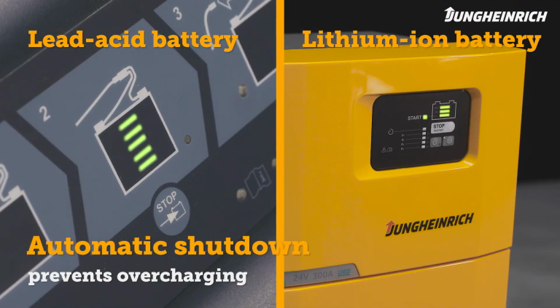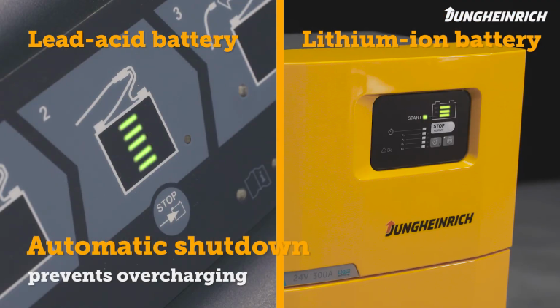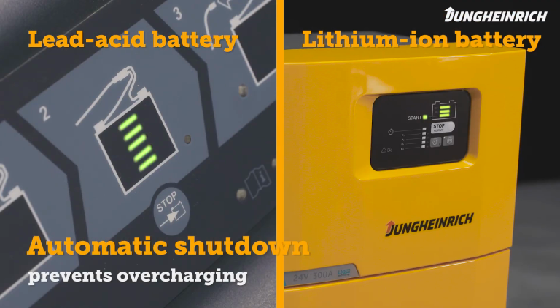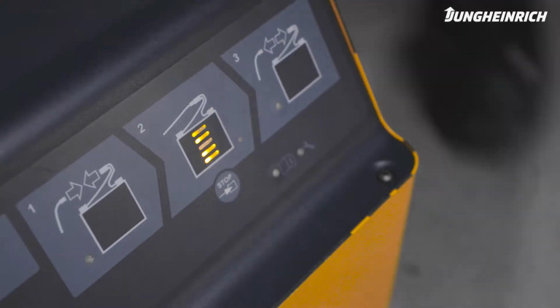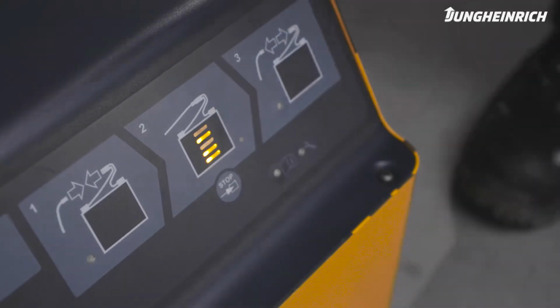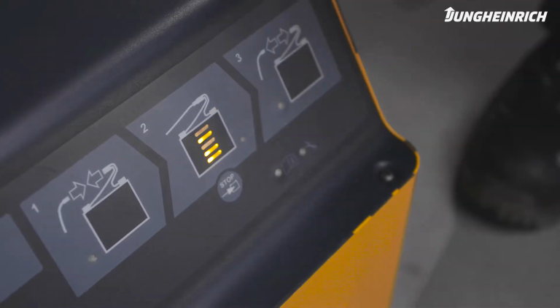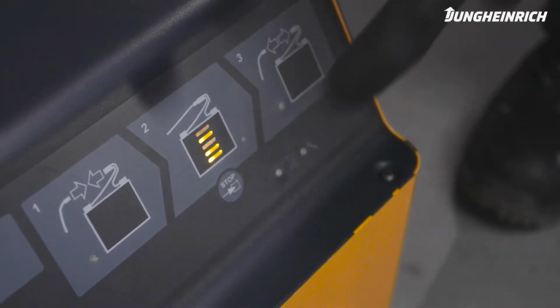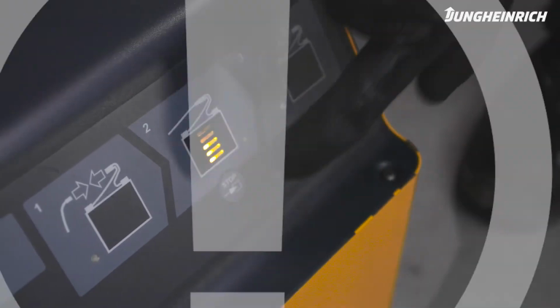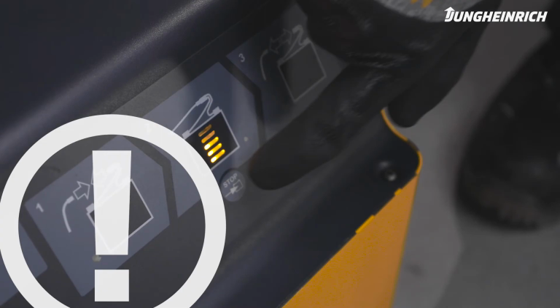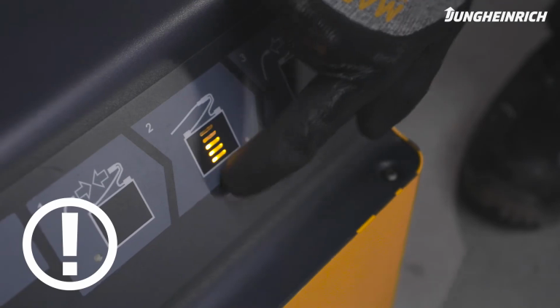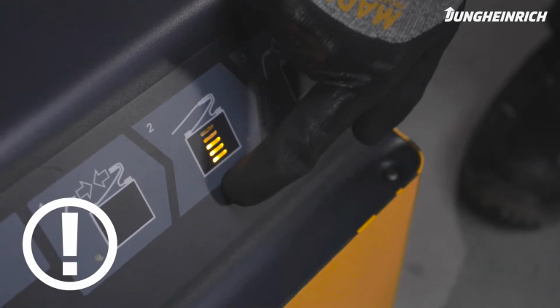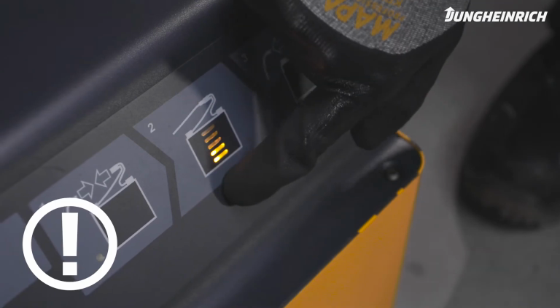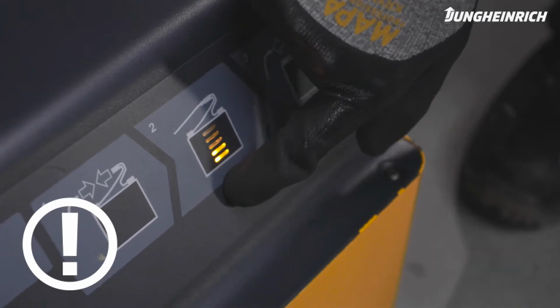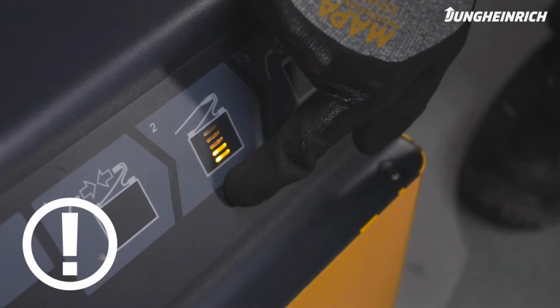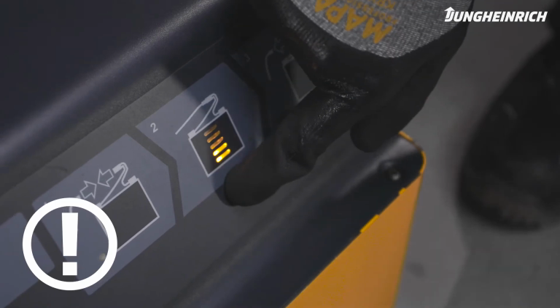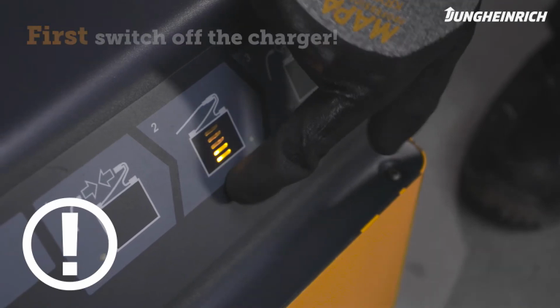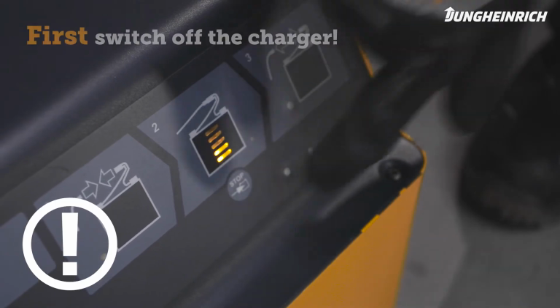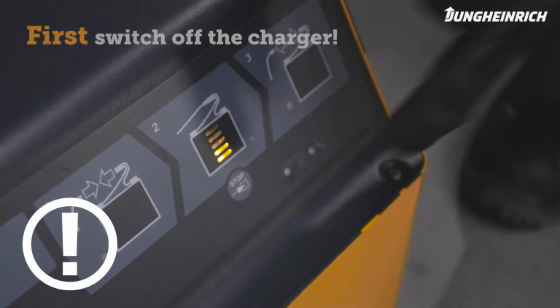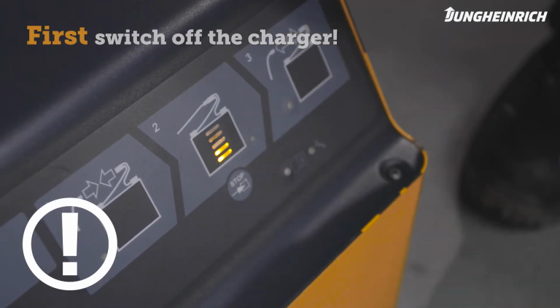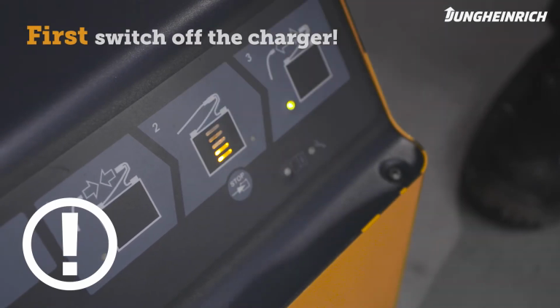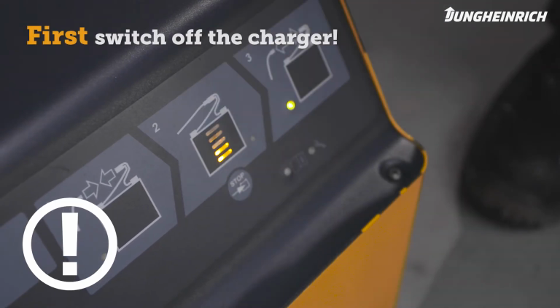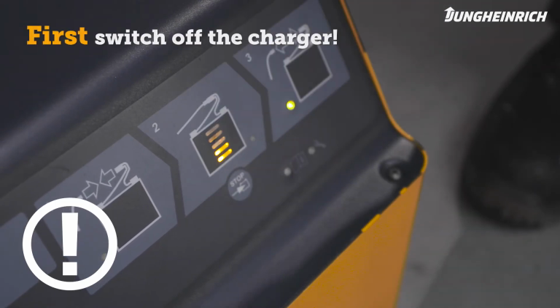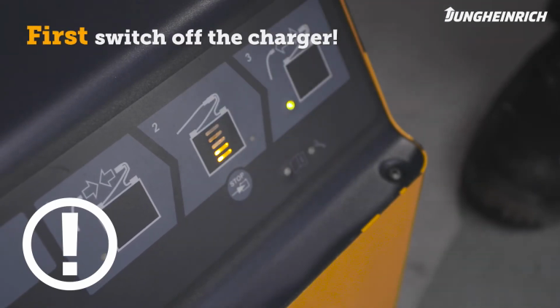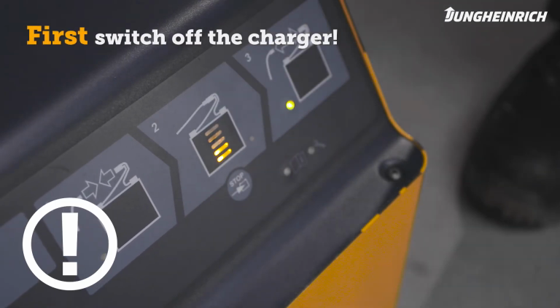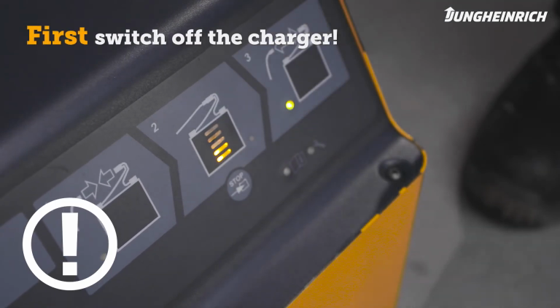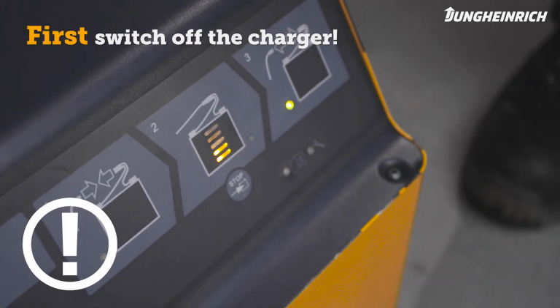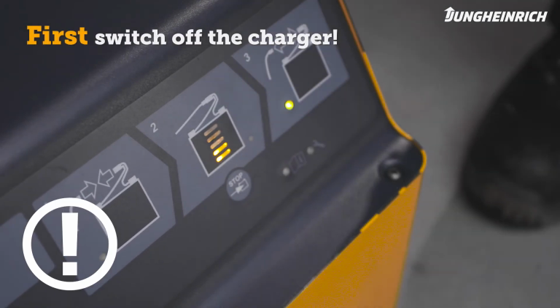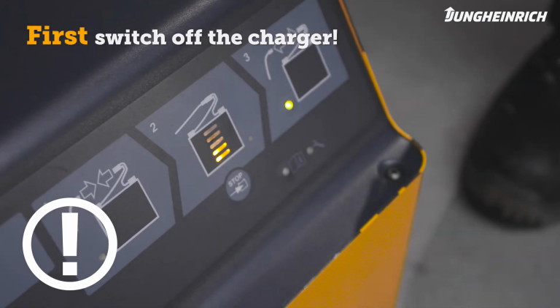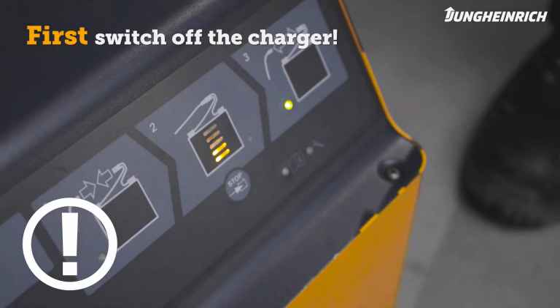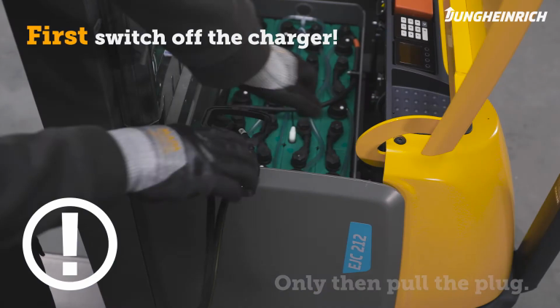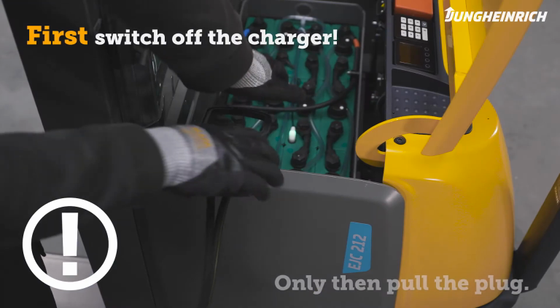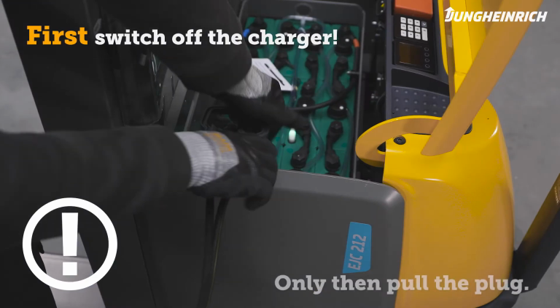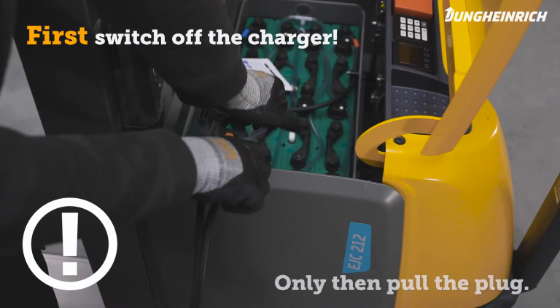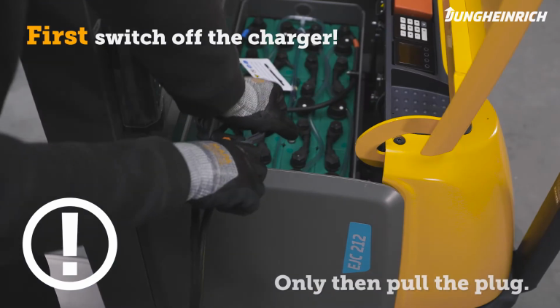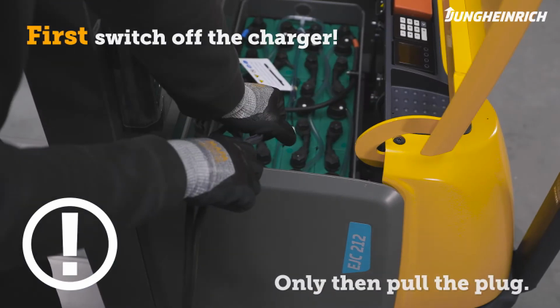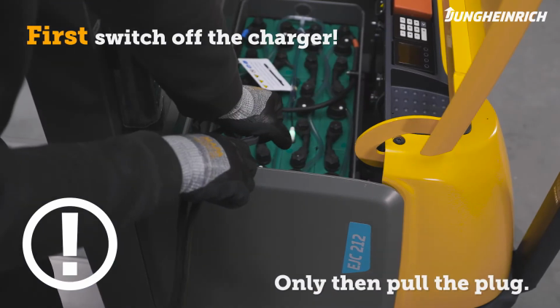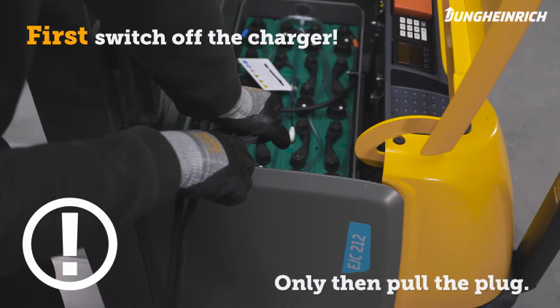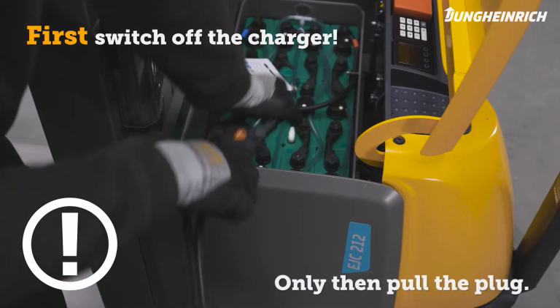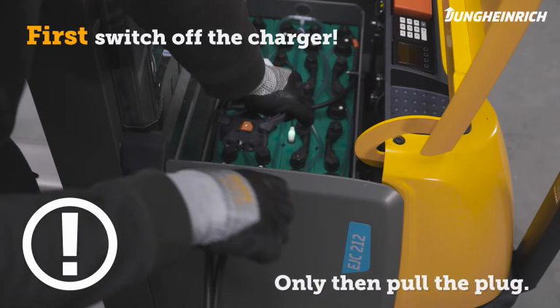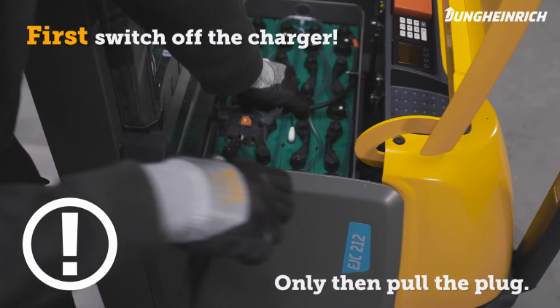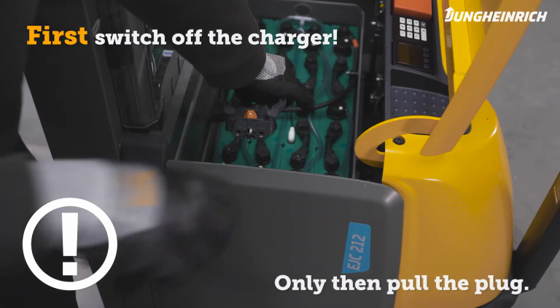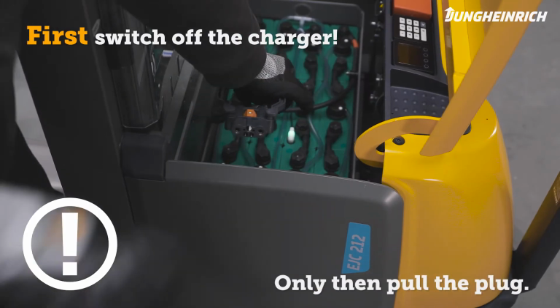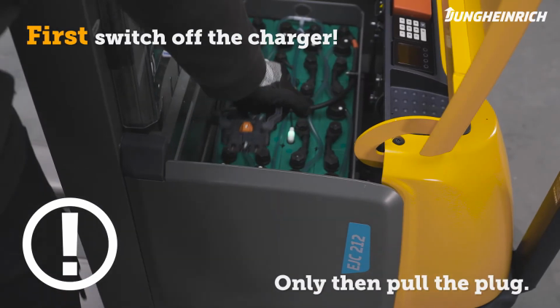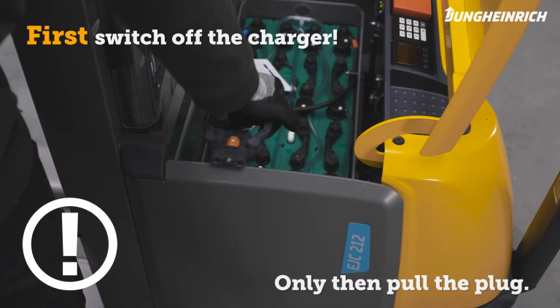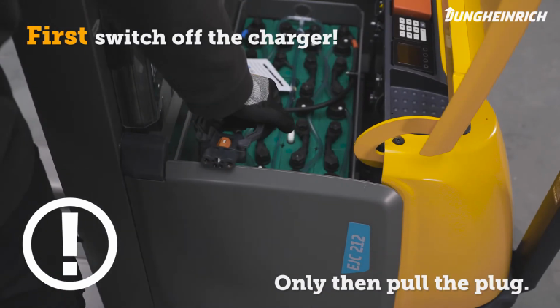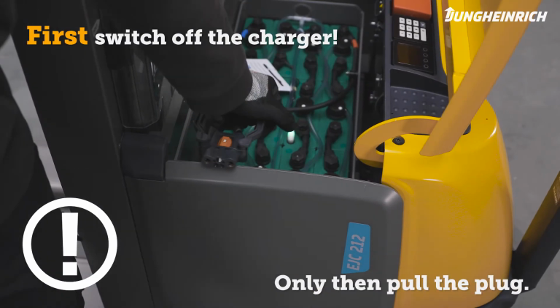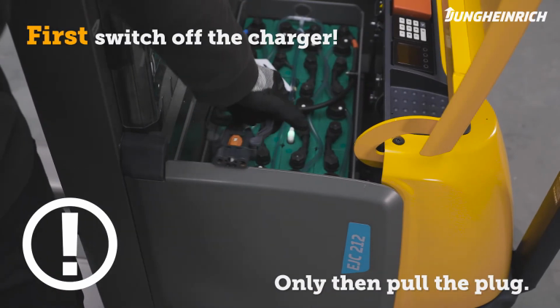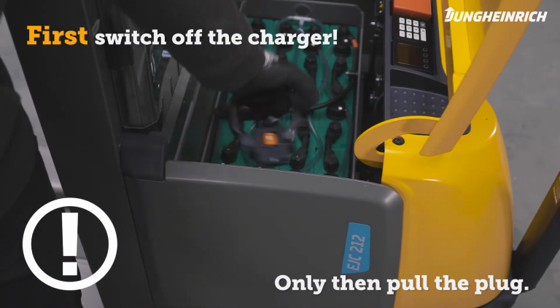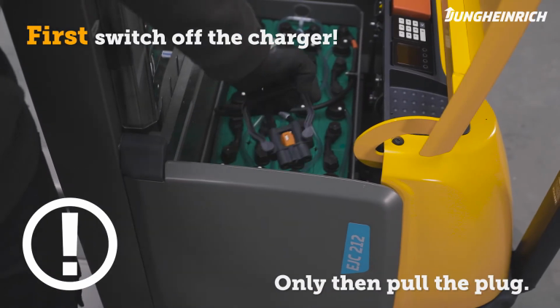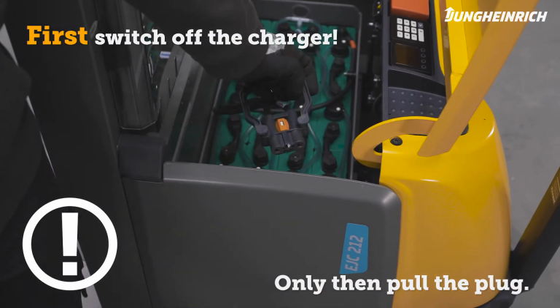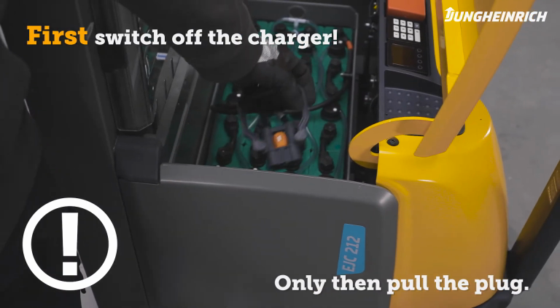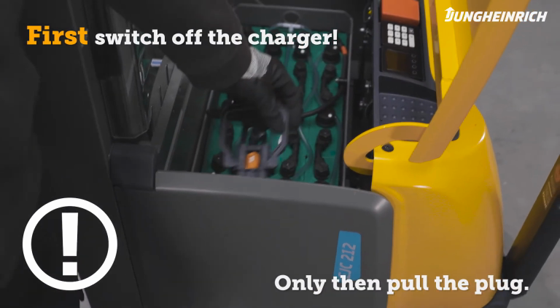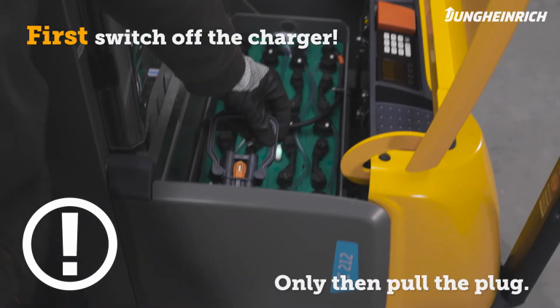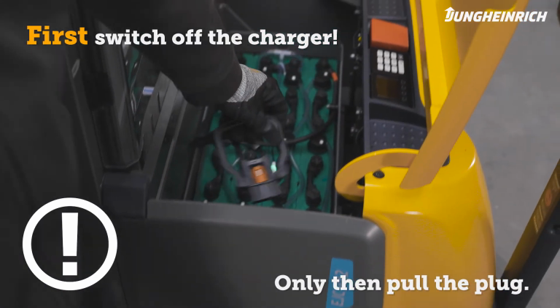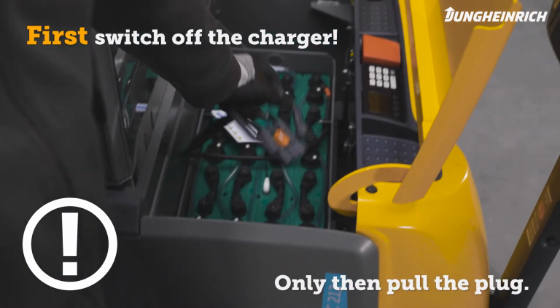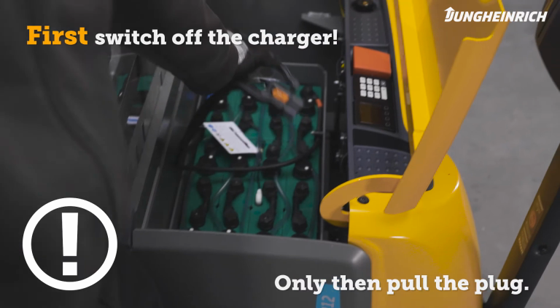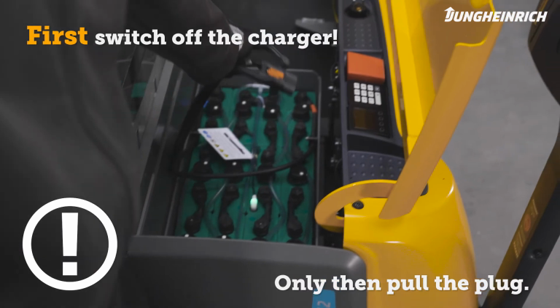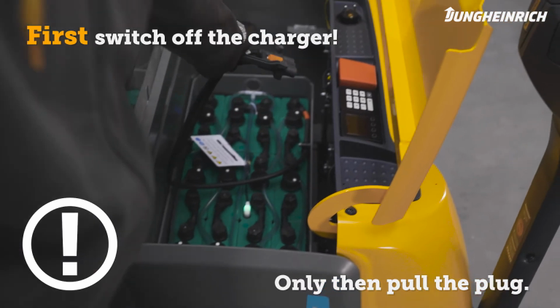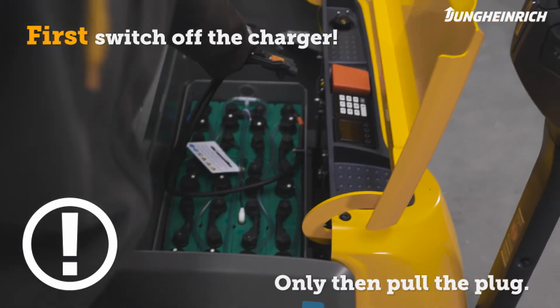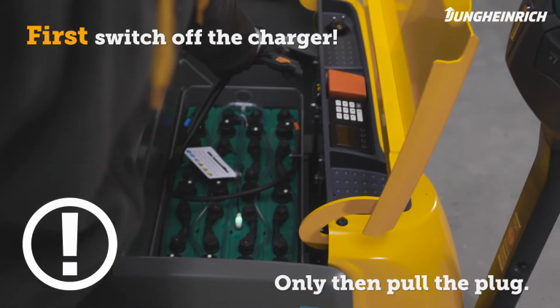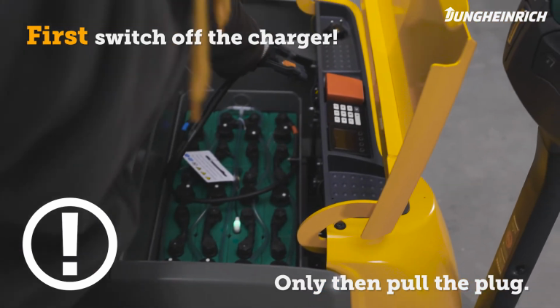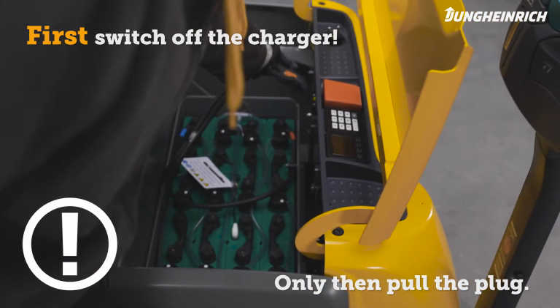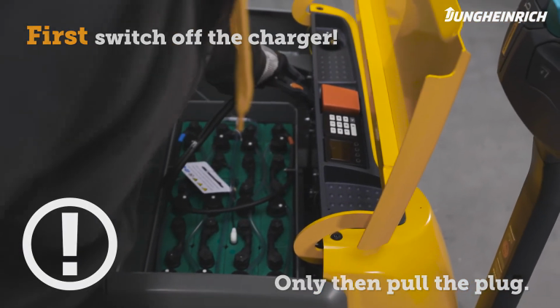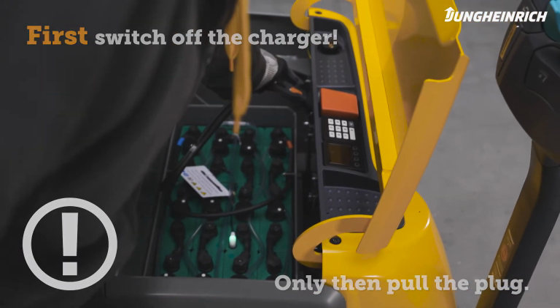If charging has to be interrupted, be sure to always switch off the charger first before disconnecting the truck from the charger.